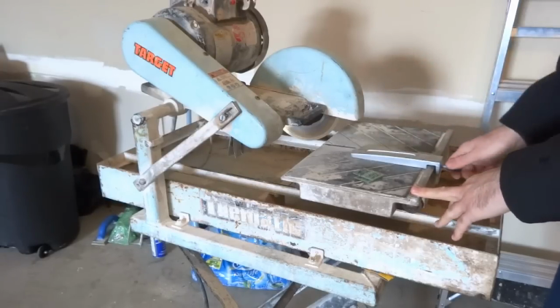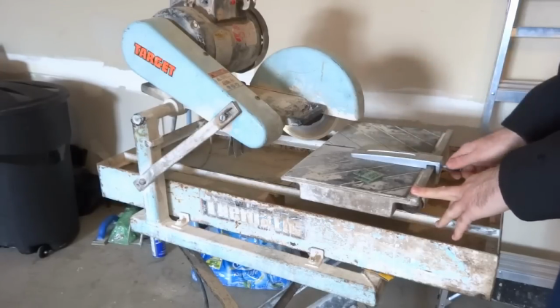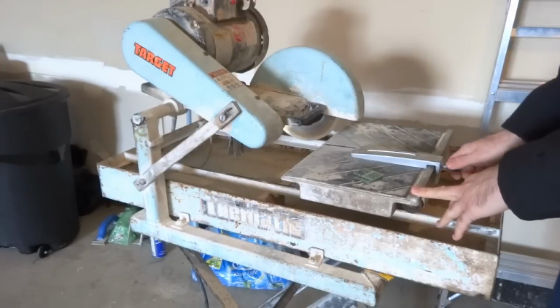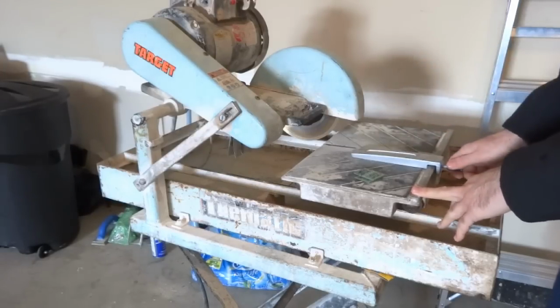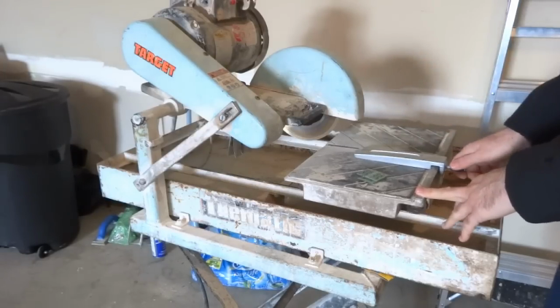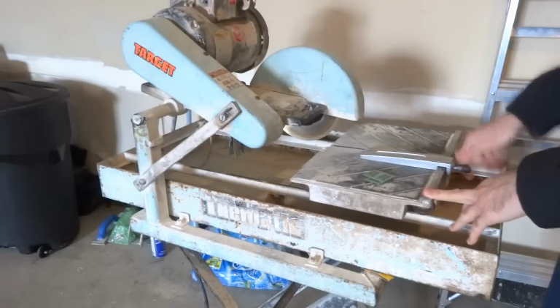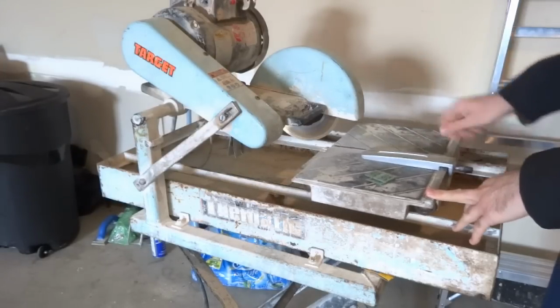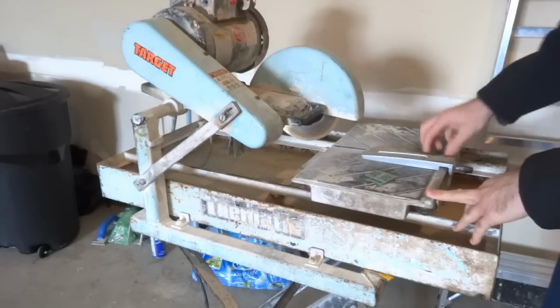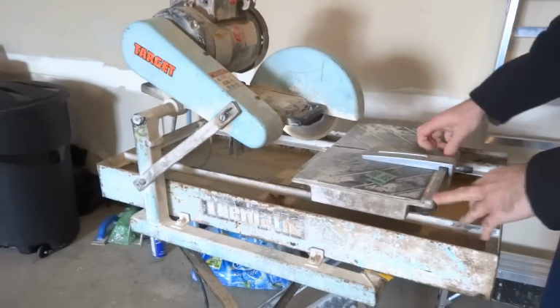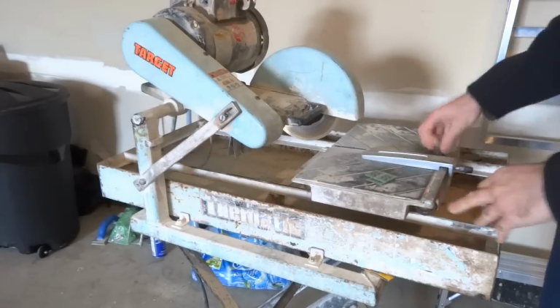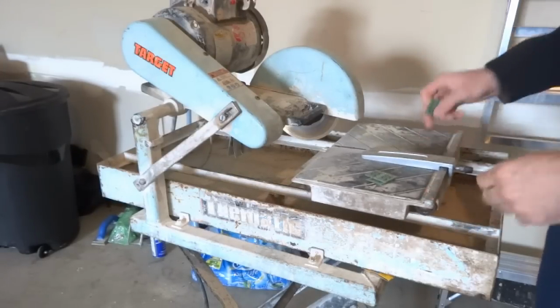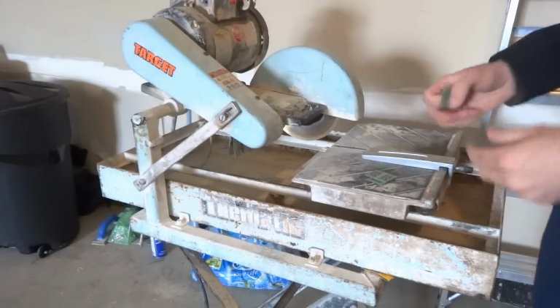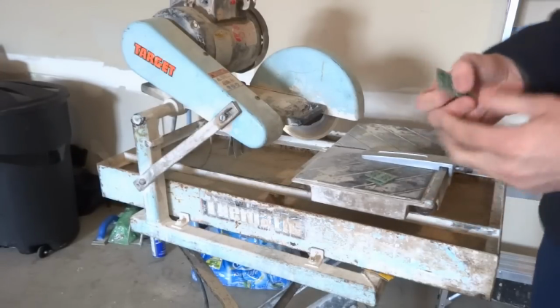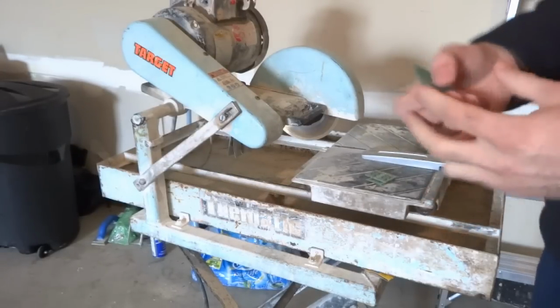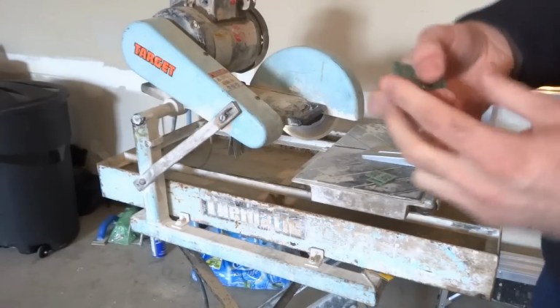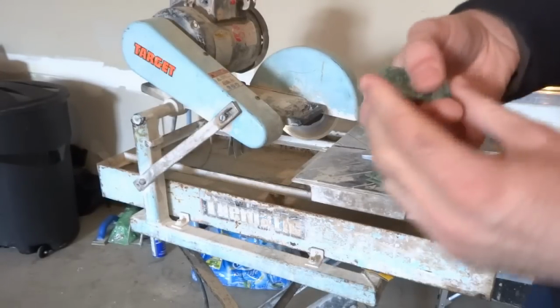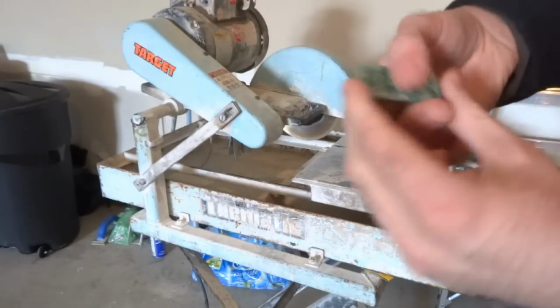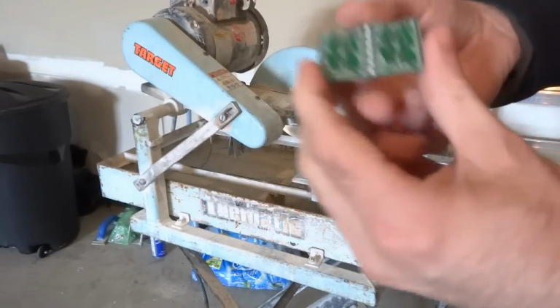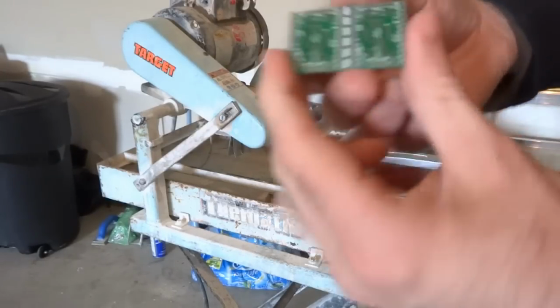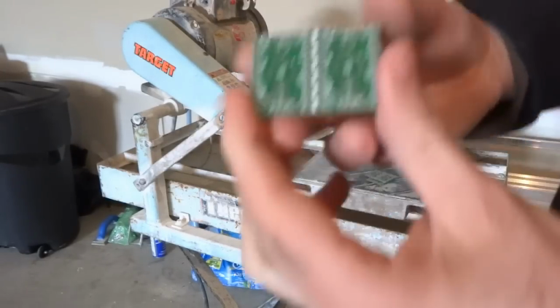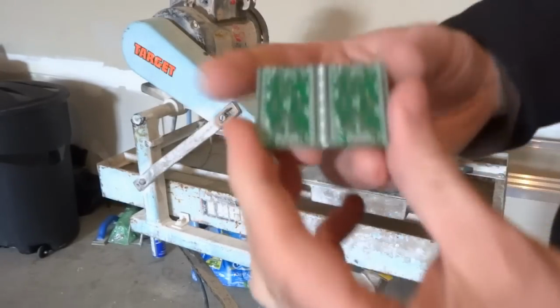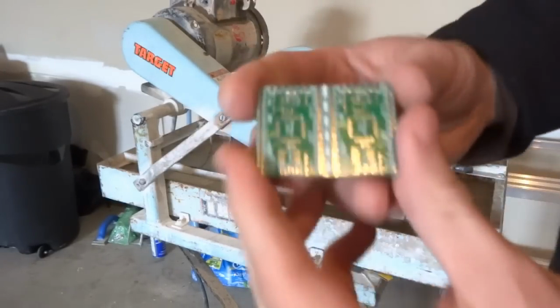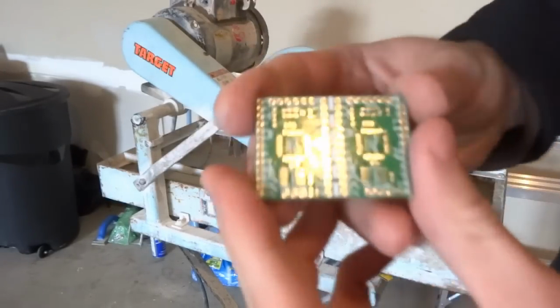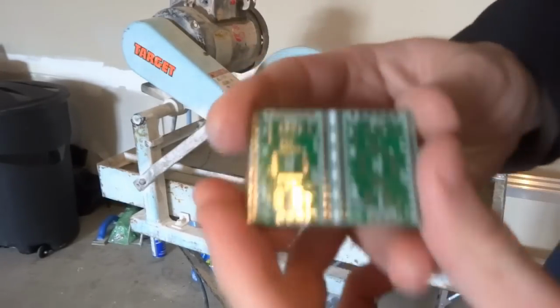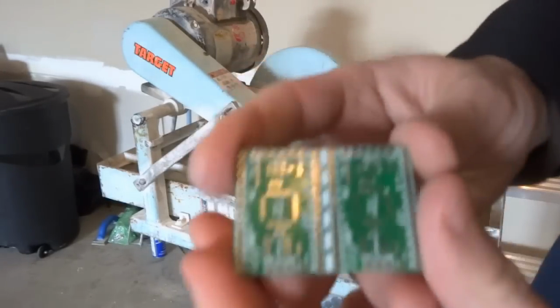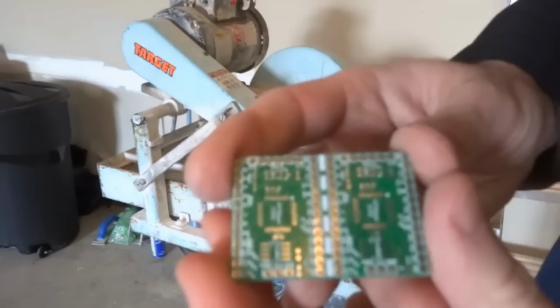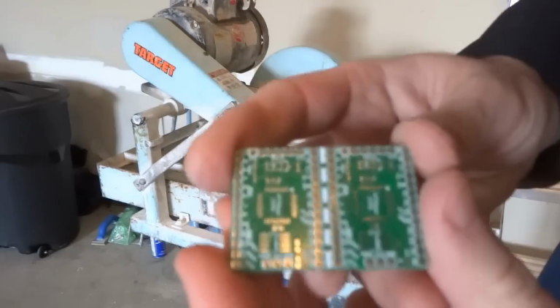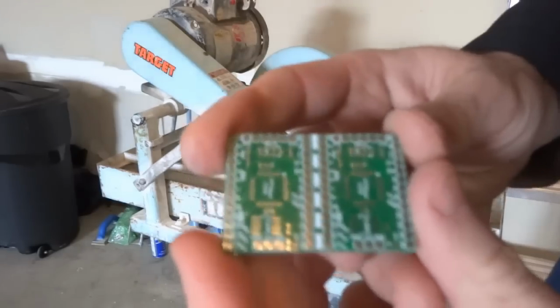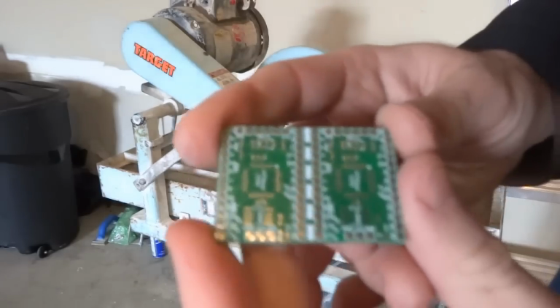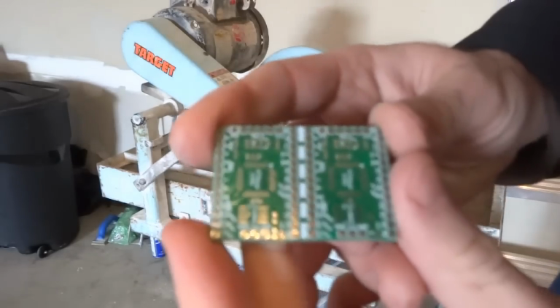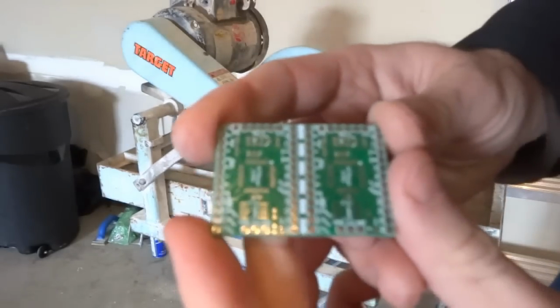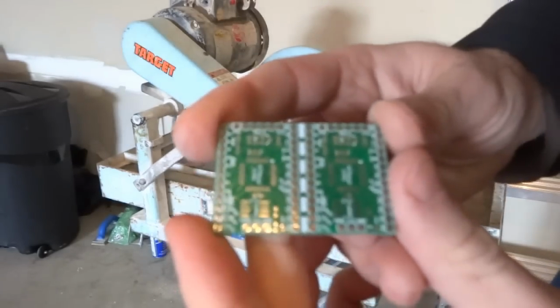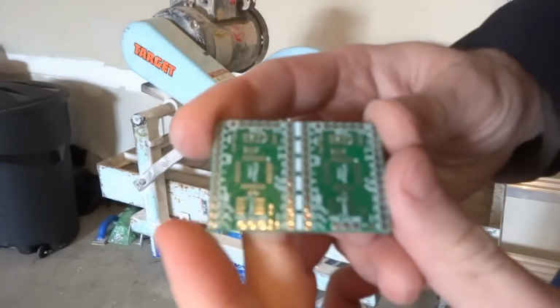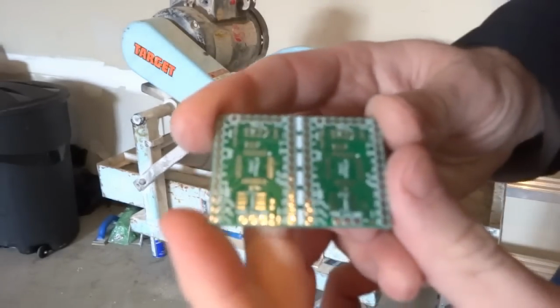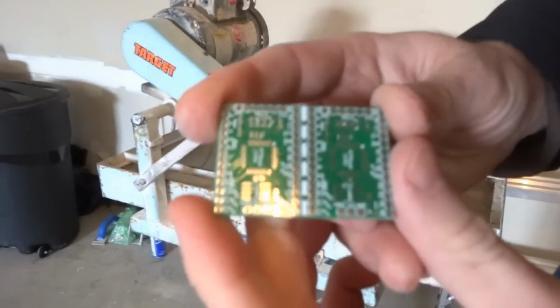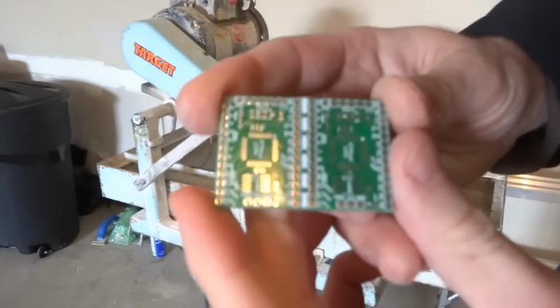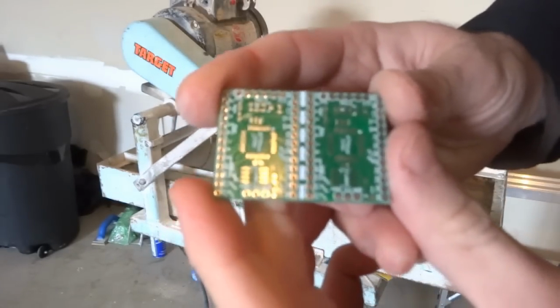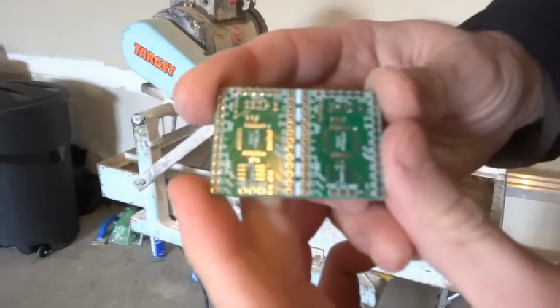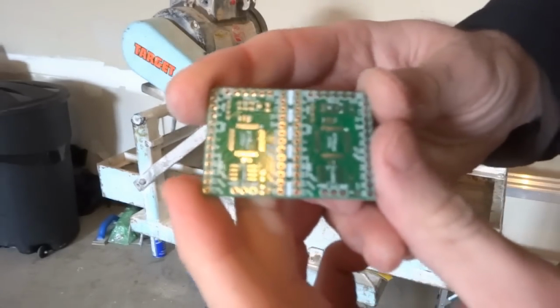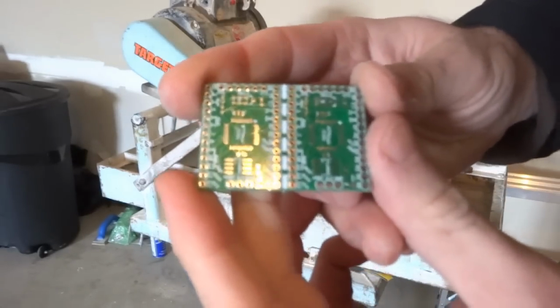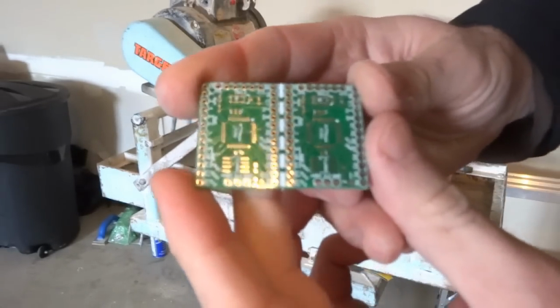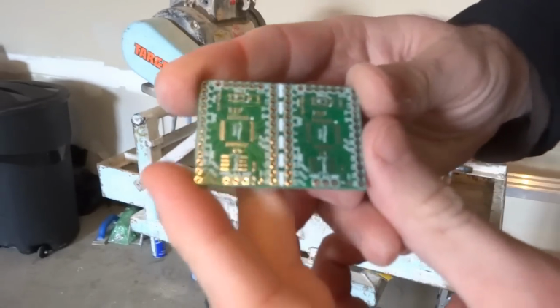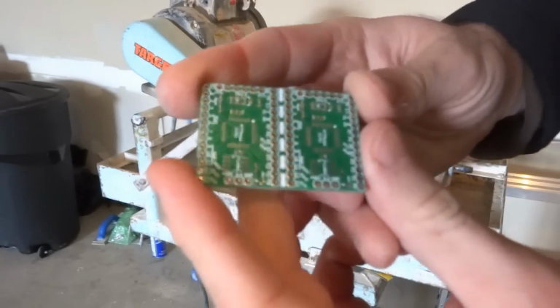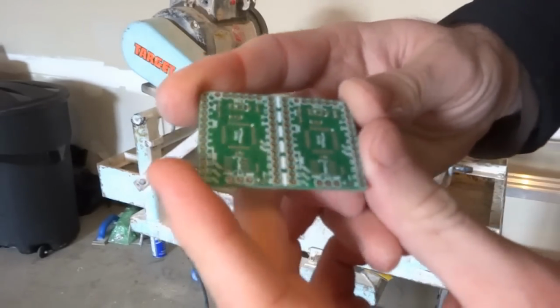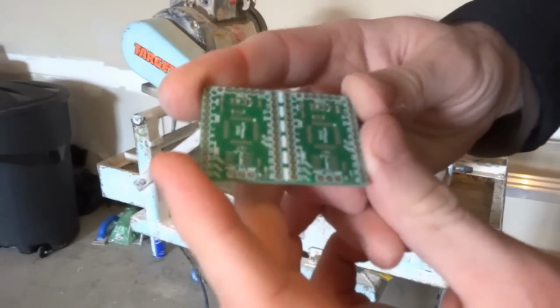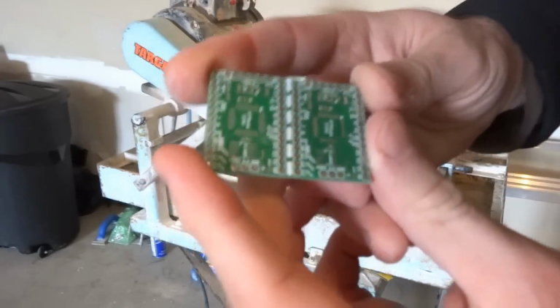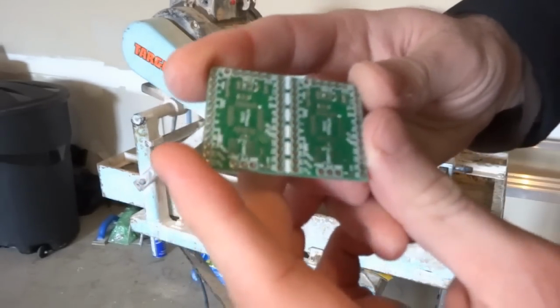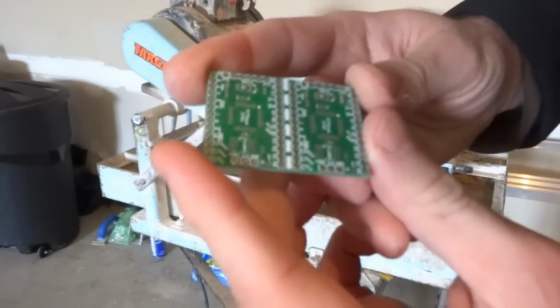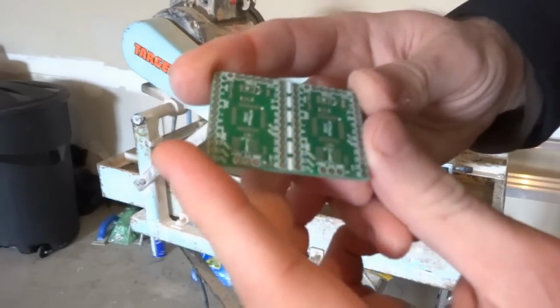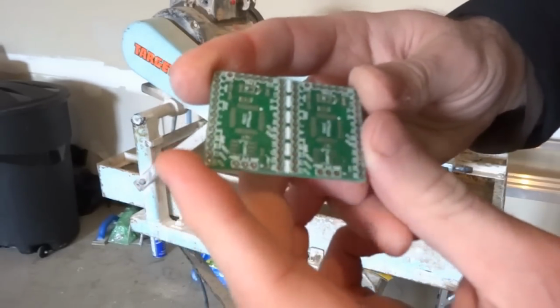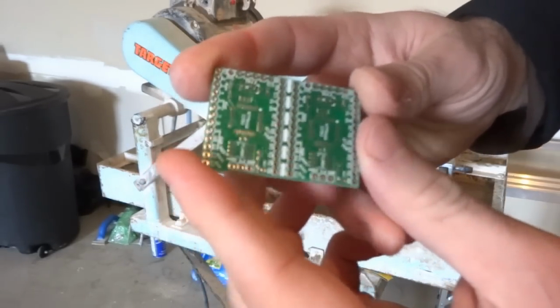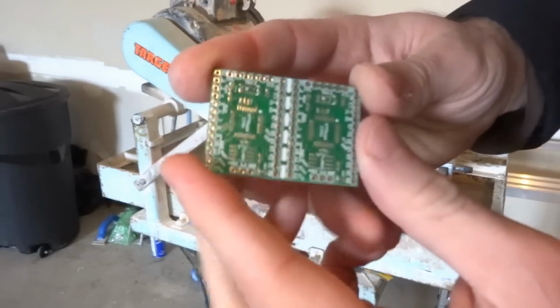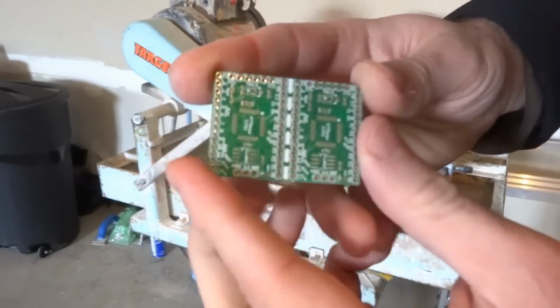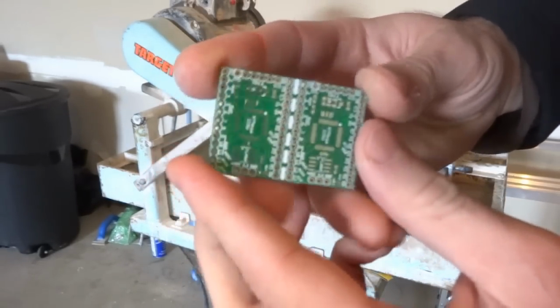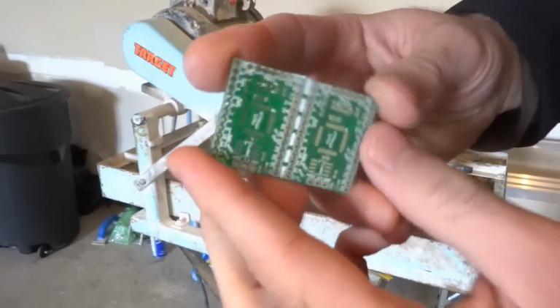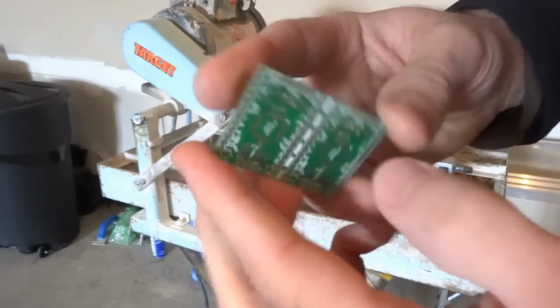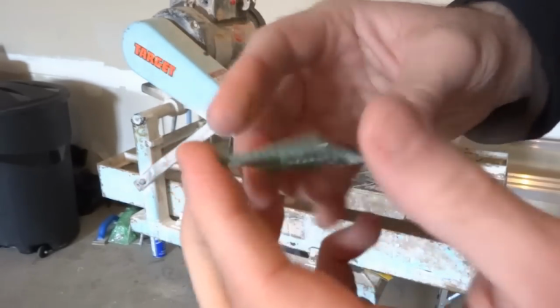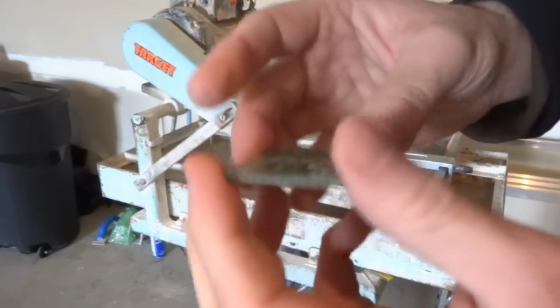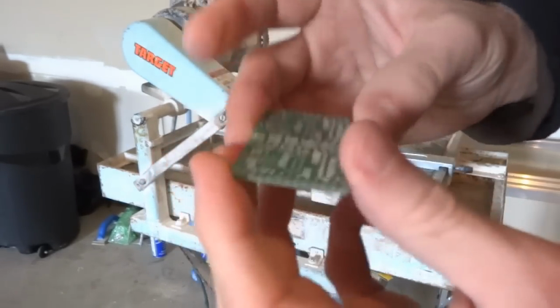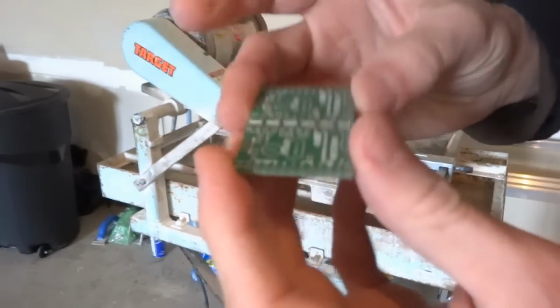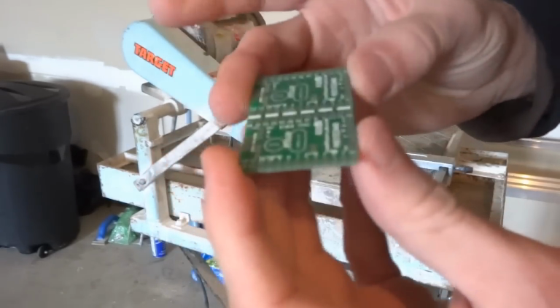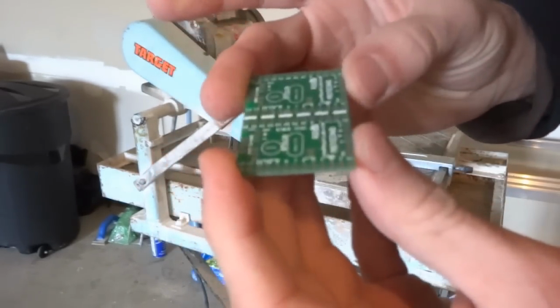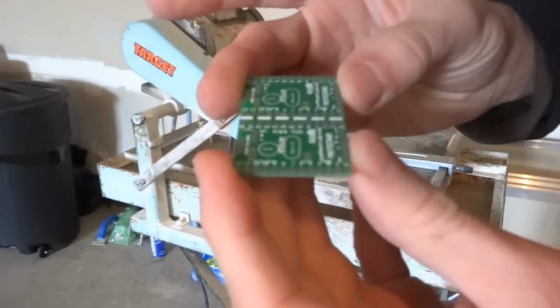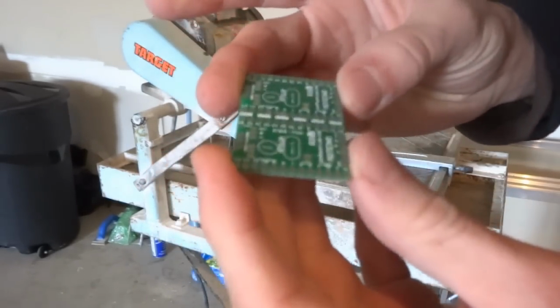So I'm just going to show you how I'm going to cut a couple of these PCBs. It goes really fast.